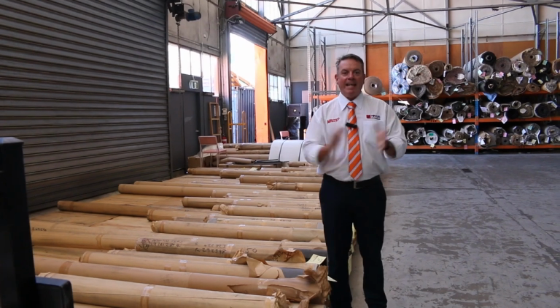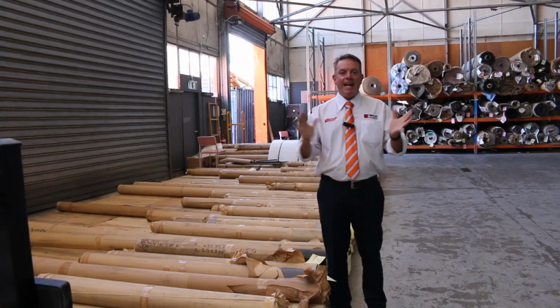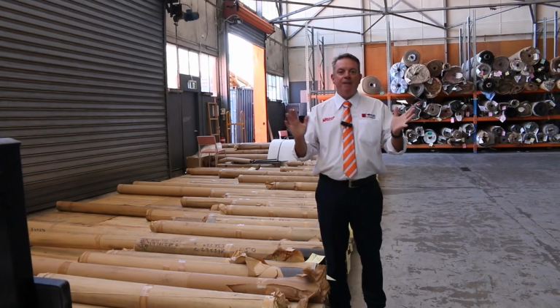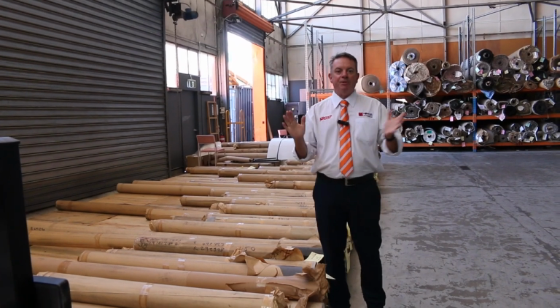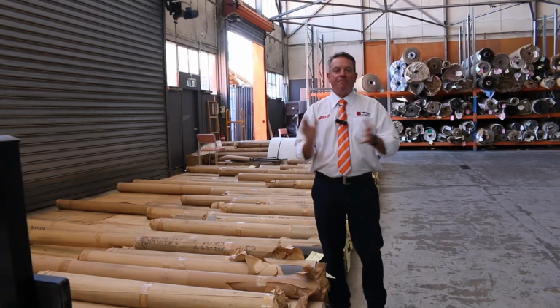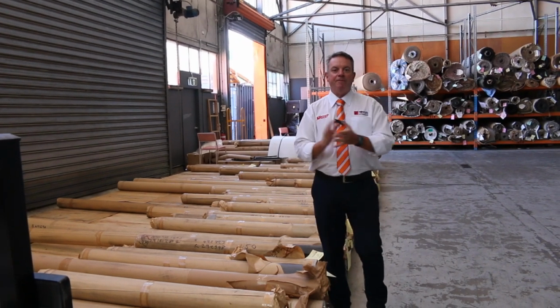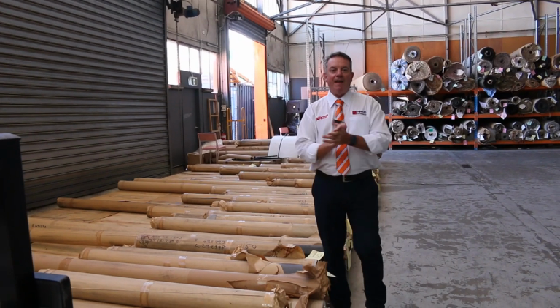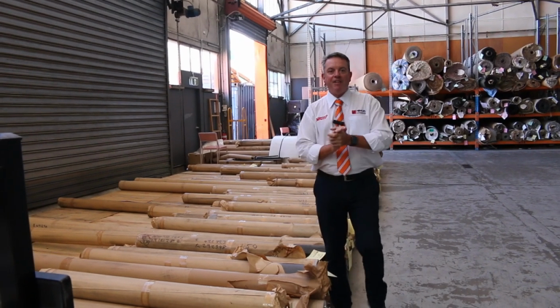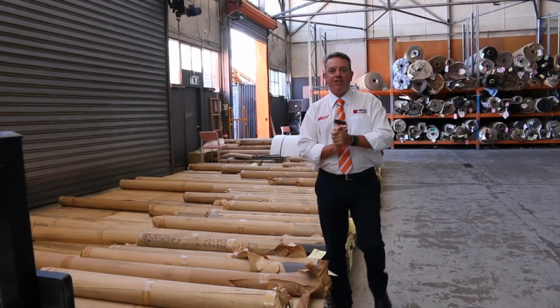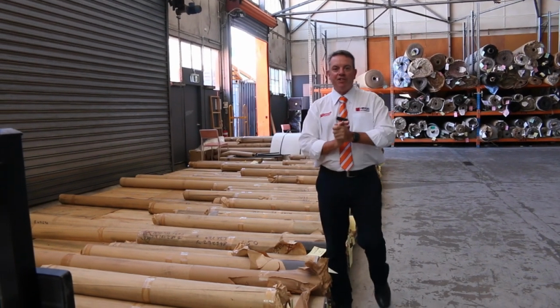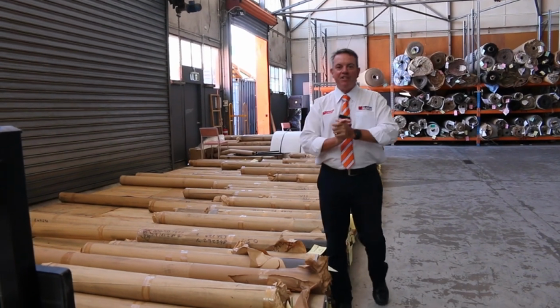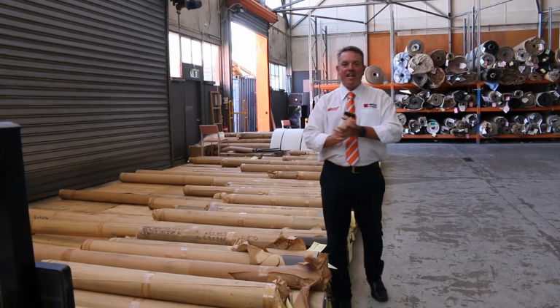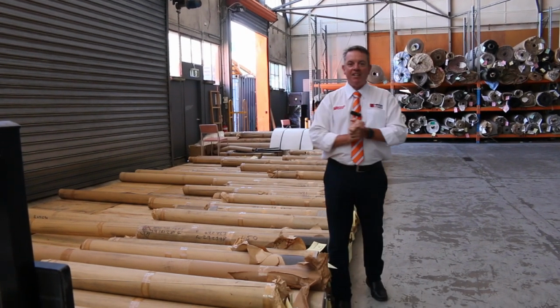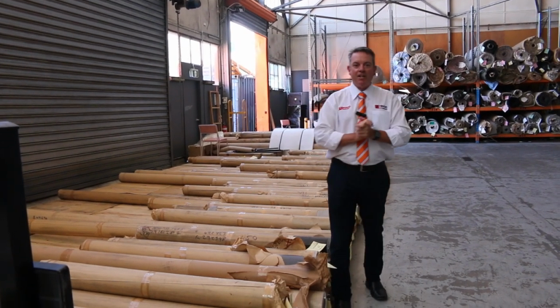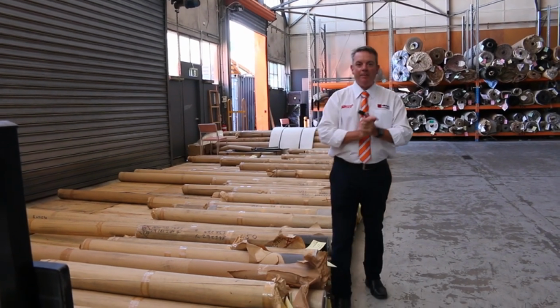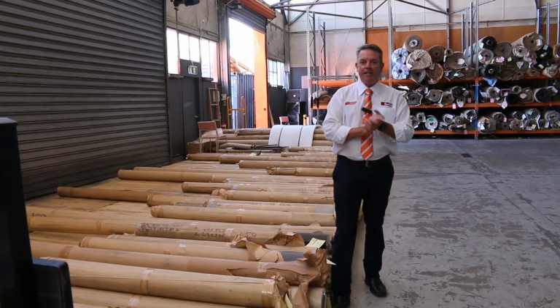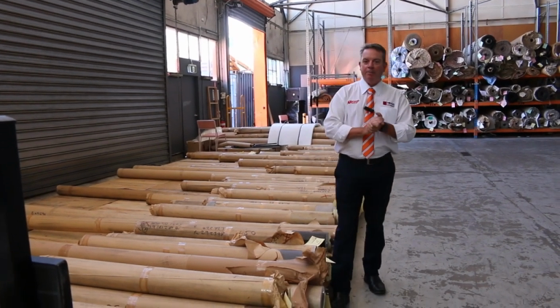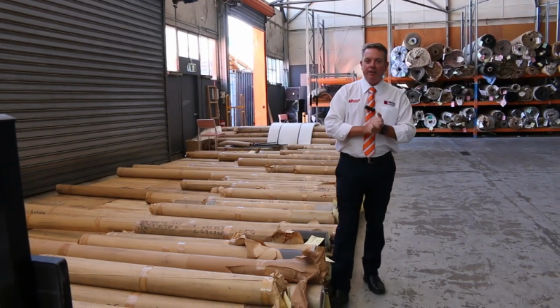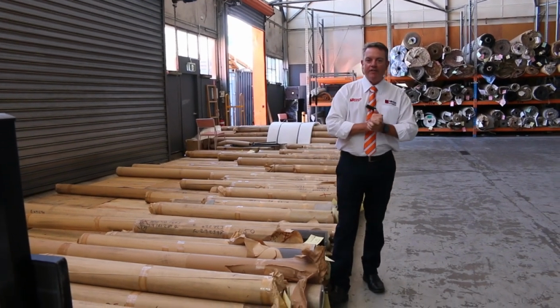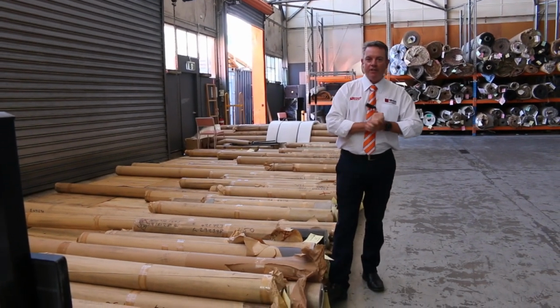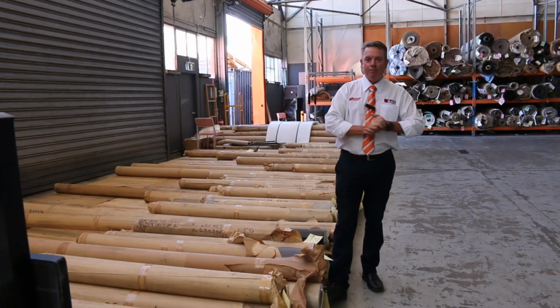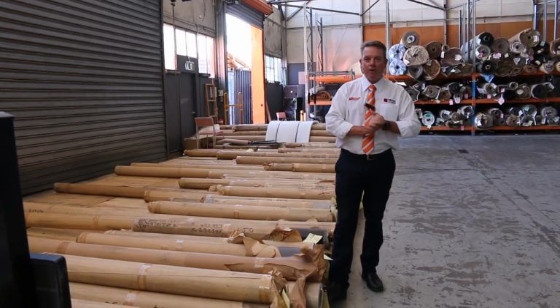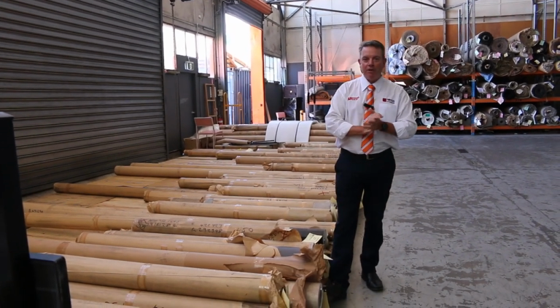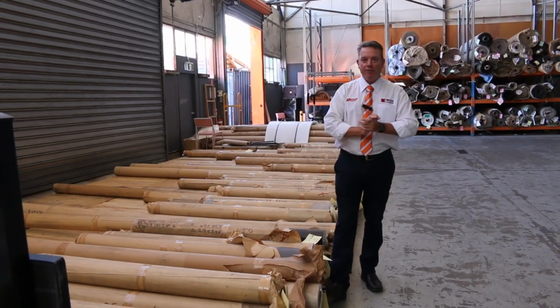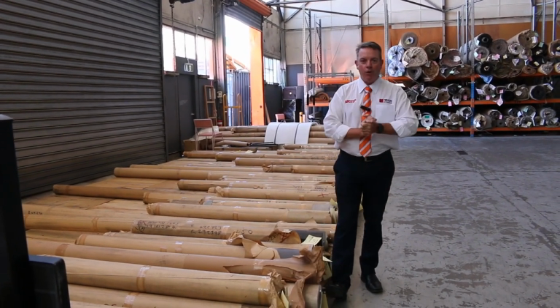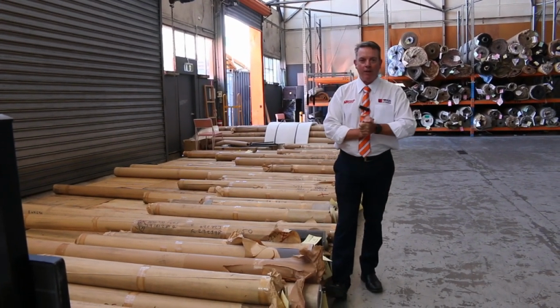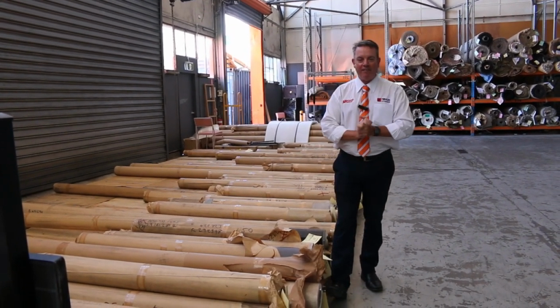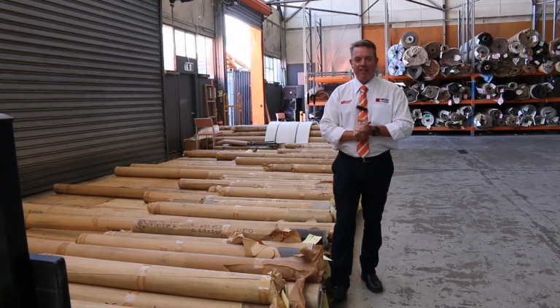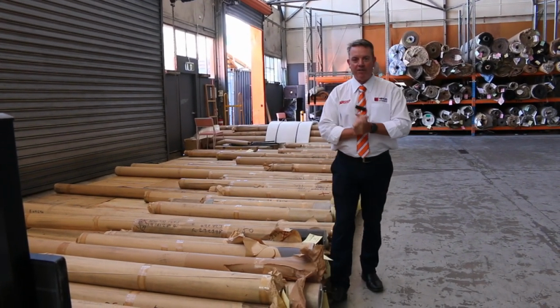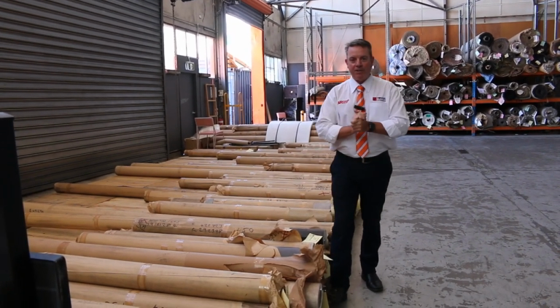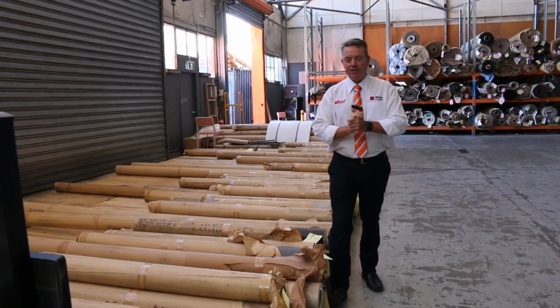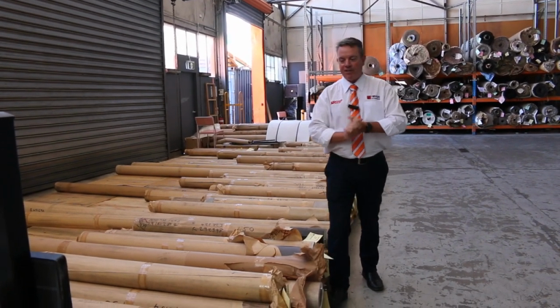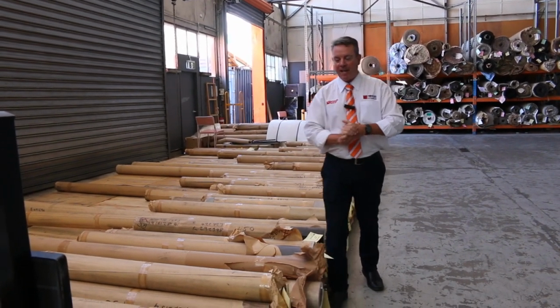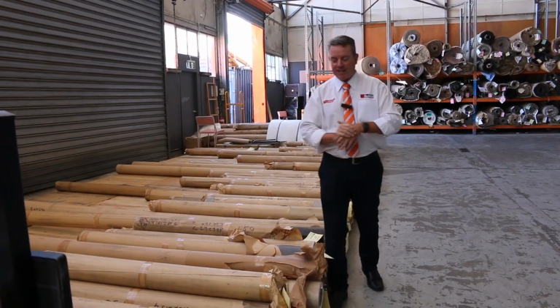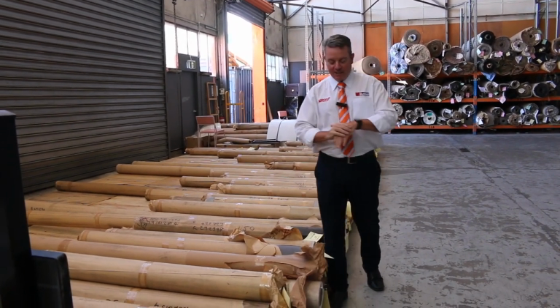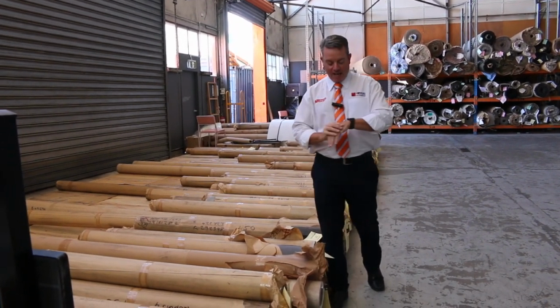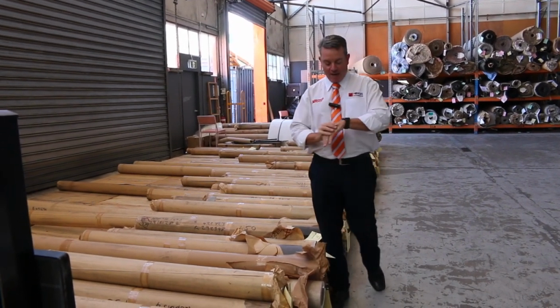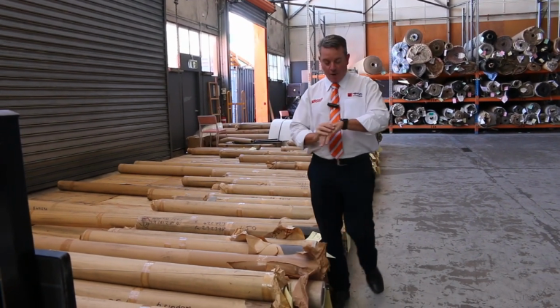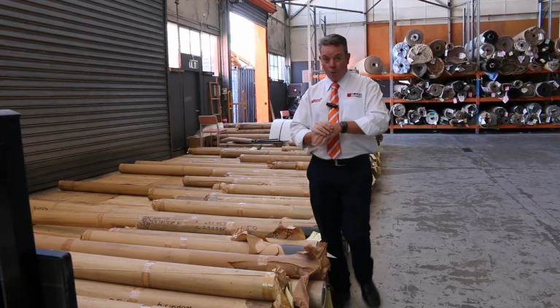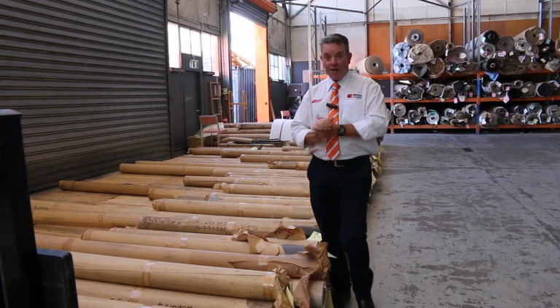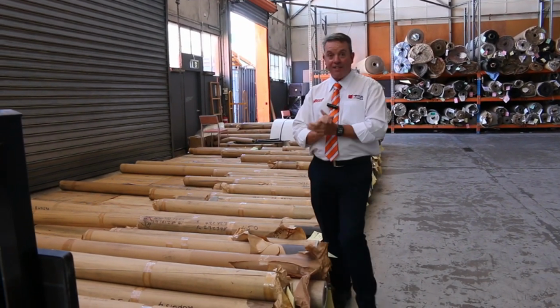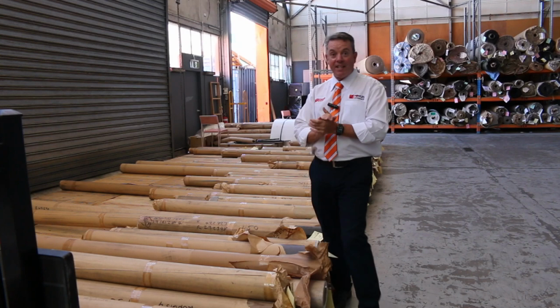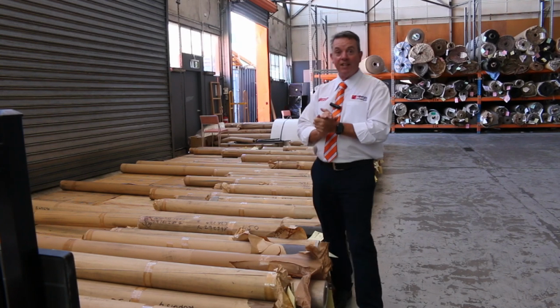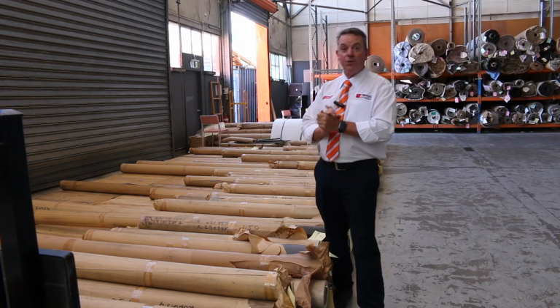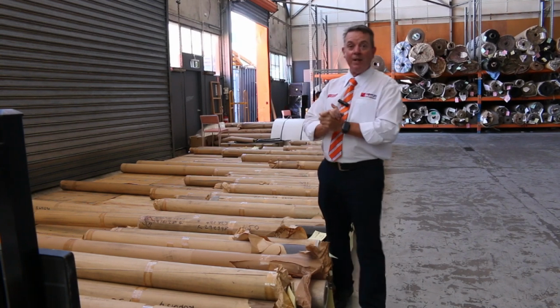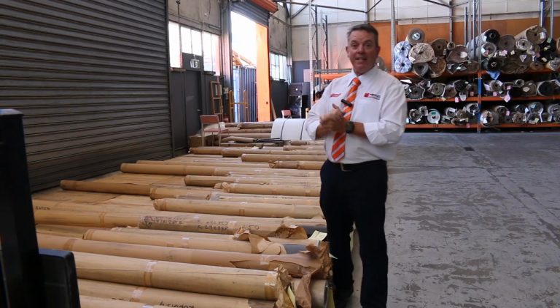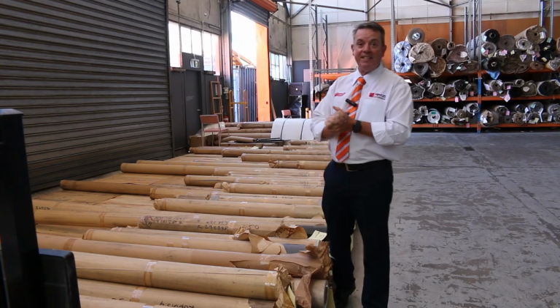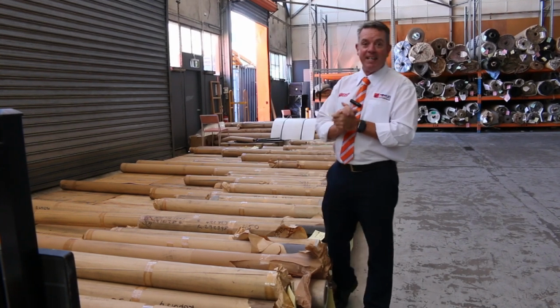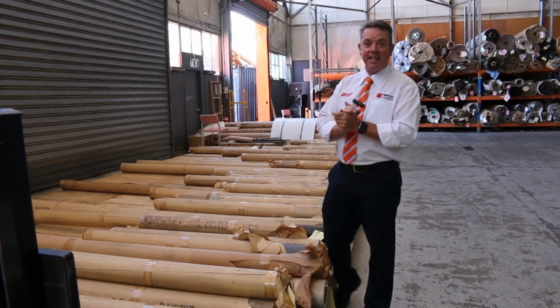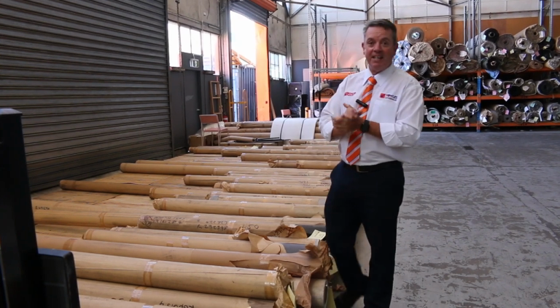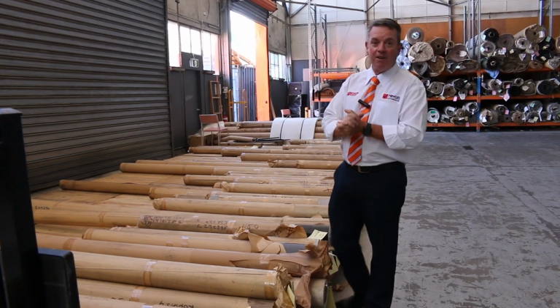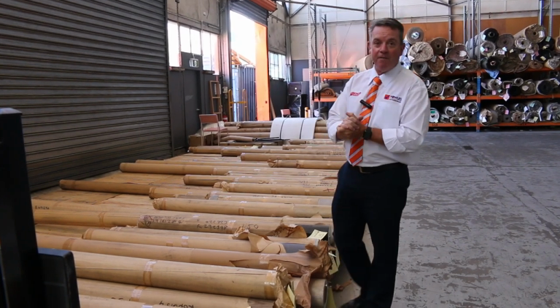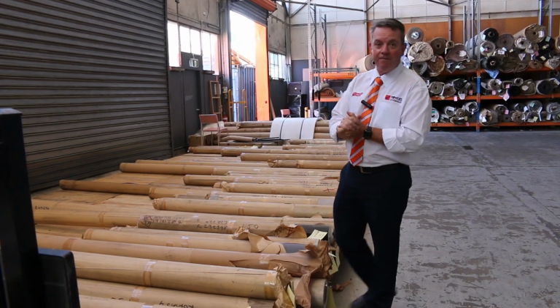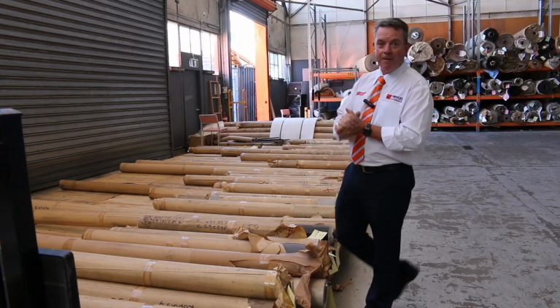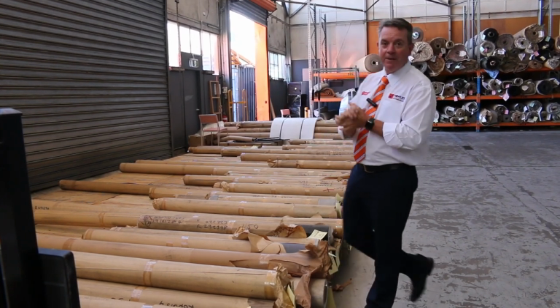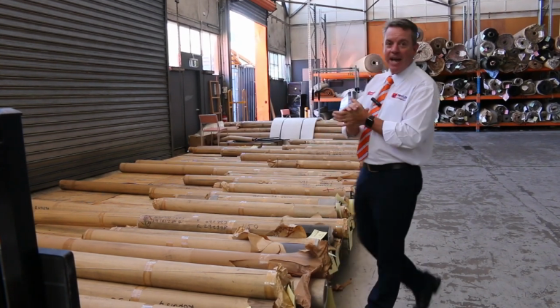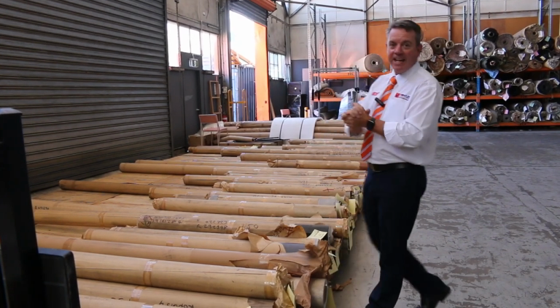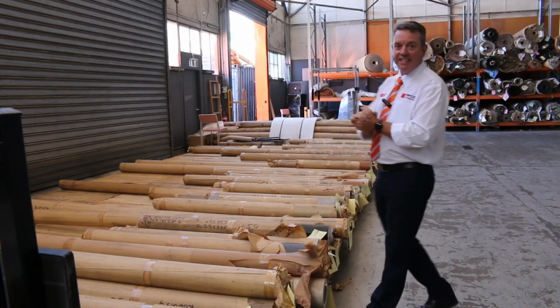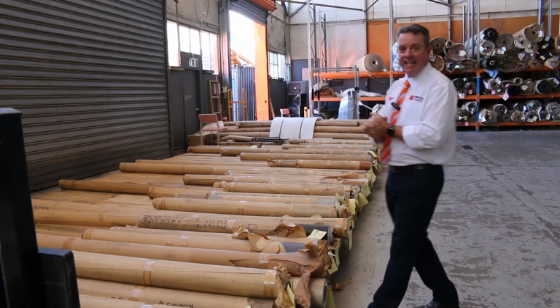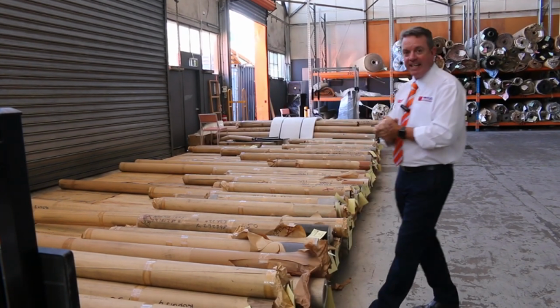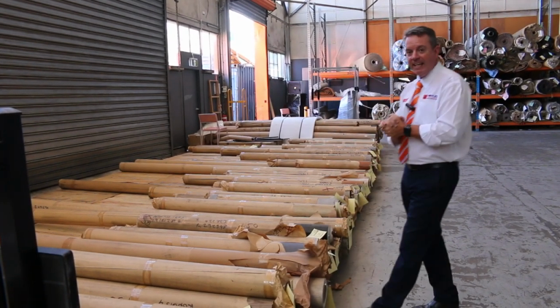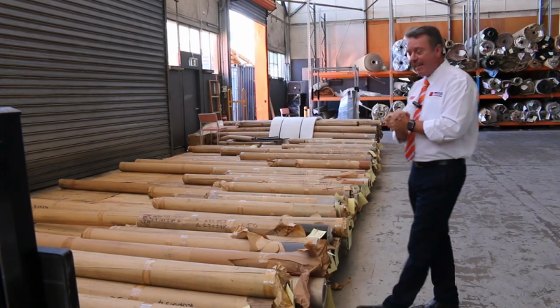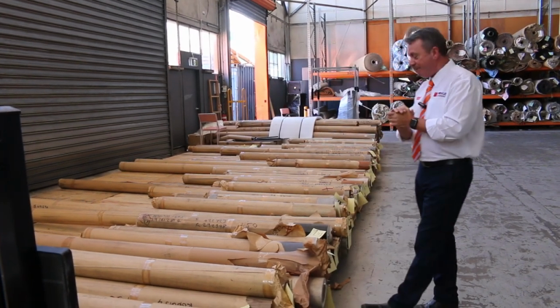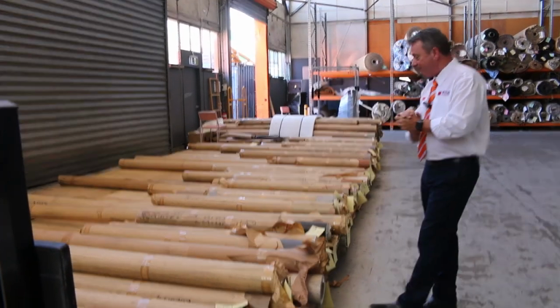G'day, I'm John from Fowles Auction Sales. I'm here to preview tomorrow's floor covering auction, which is Wednesday the 22nd of February at 10am.